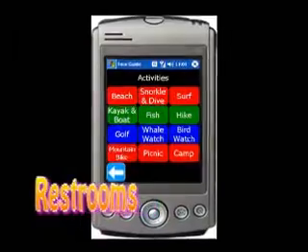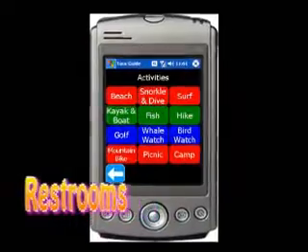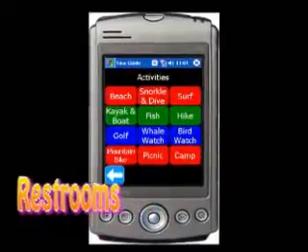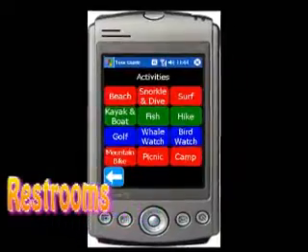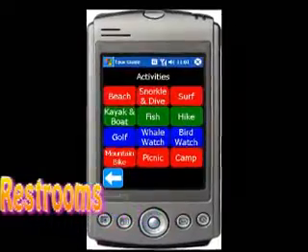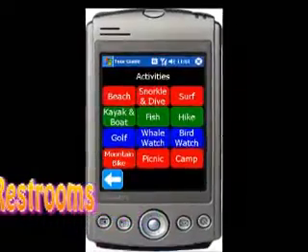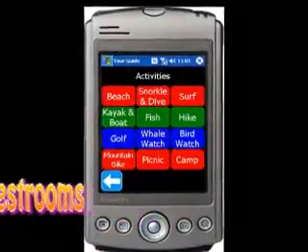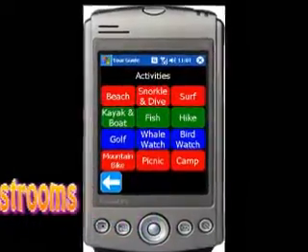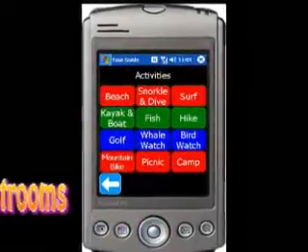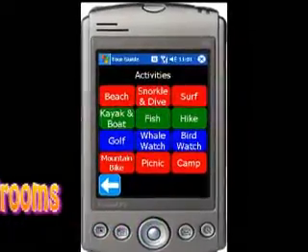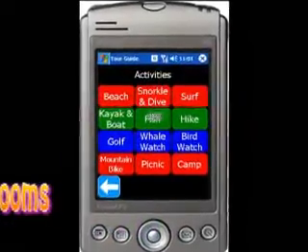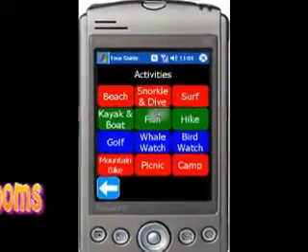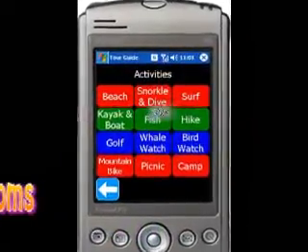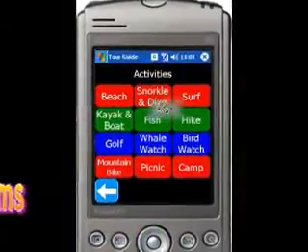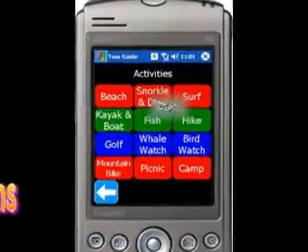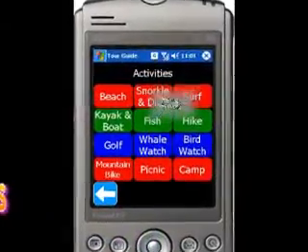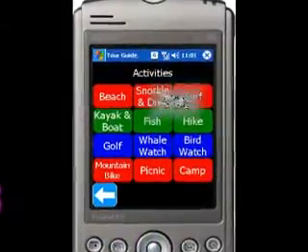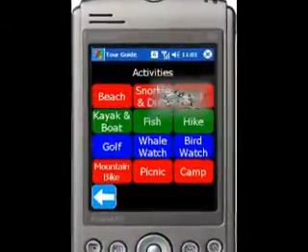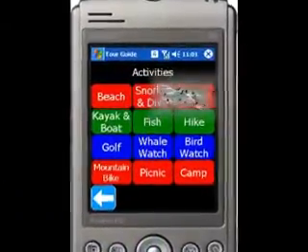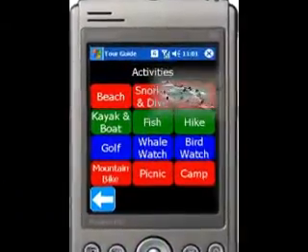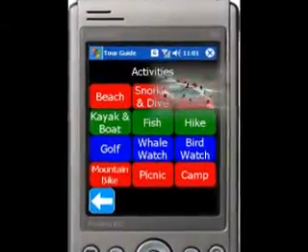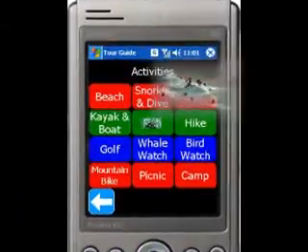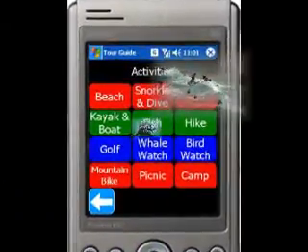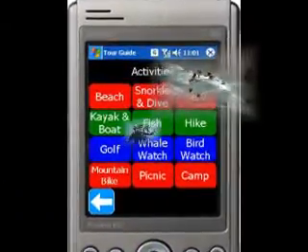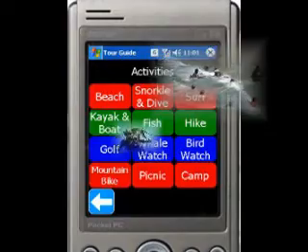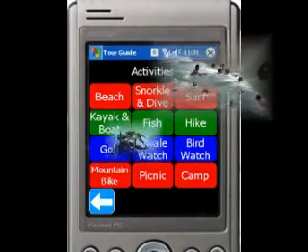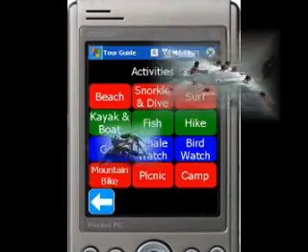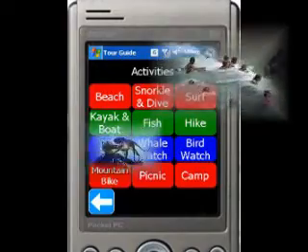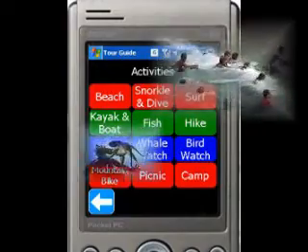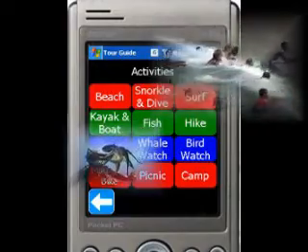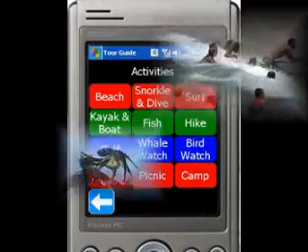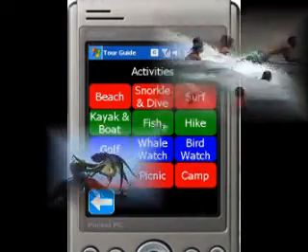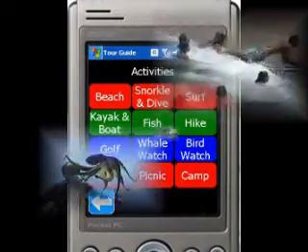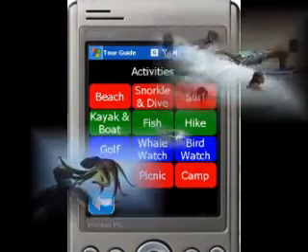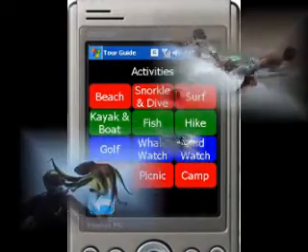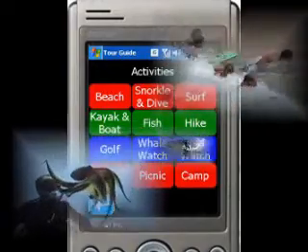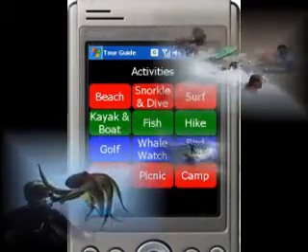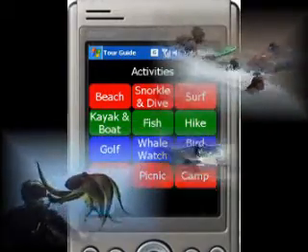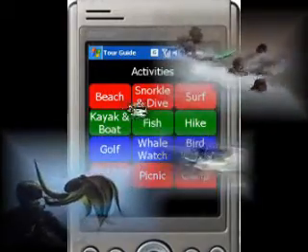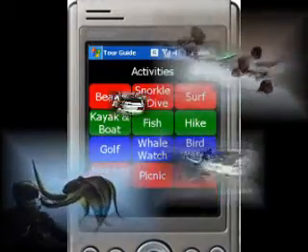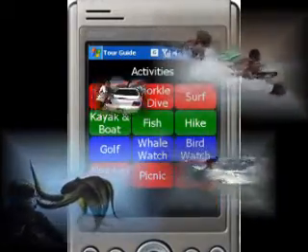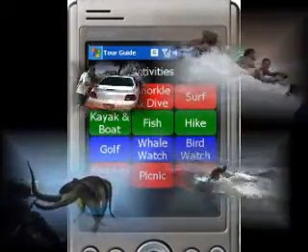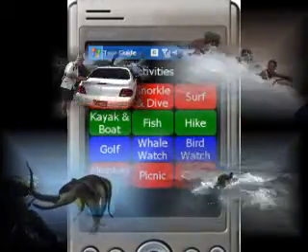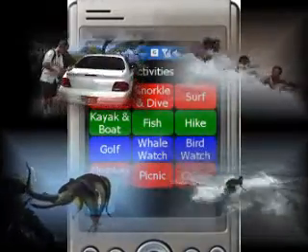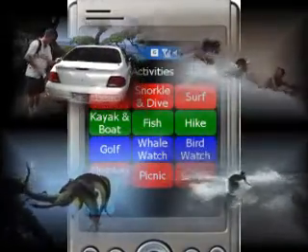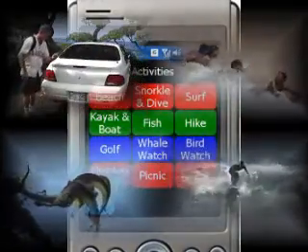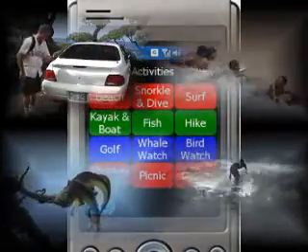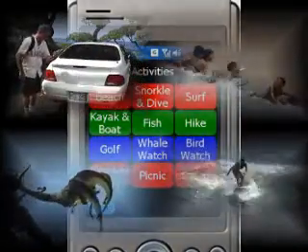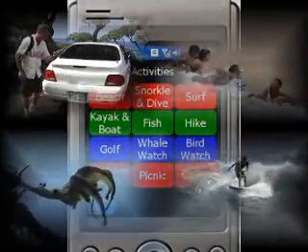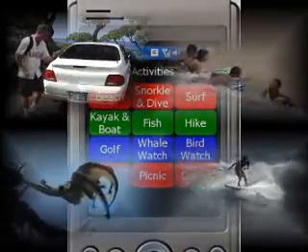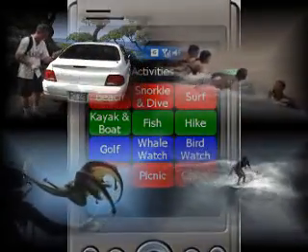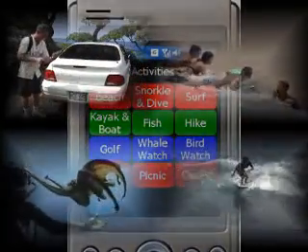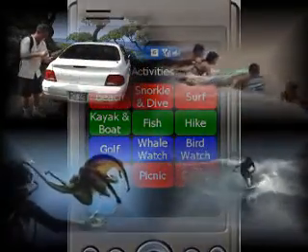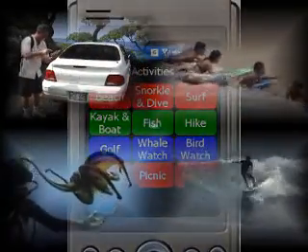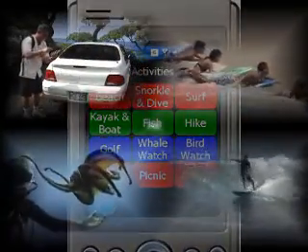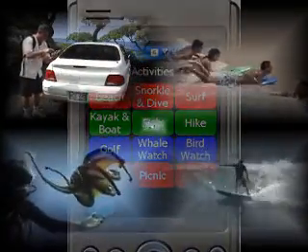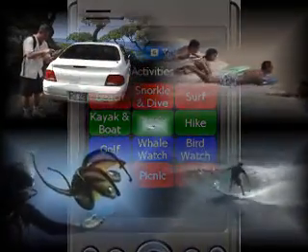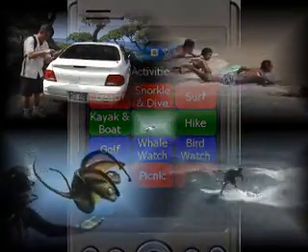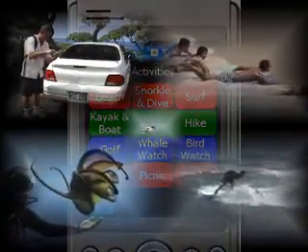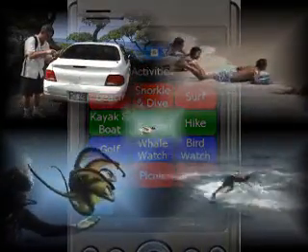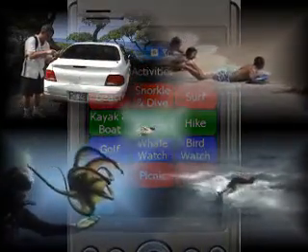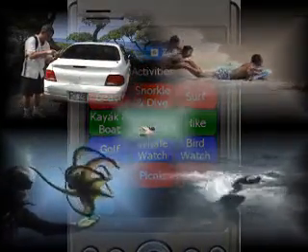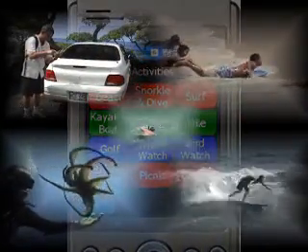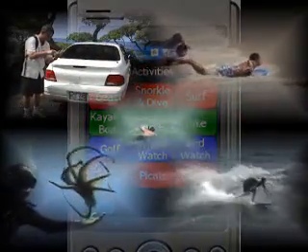The activities mode has information on just about any activity you can think of. Just touch the screen, then sit back and enjoy.